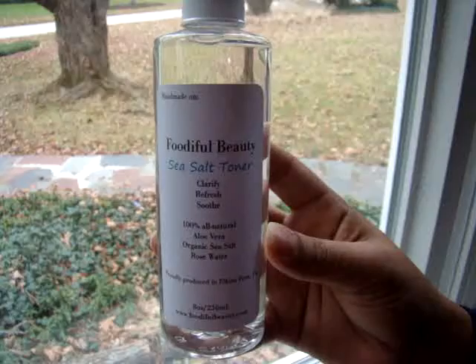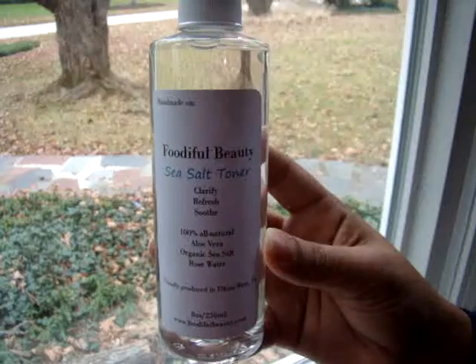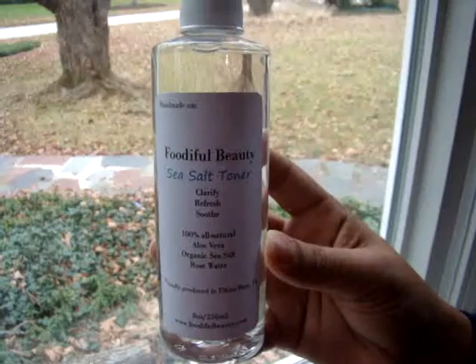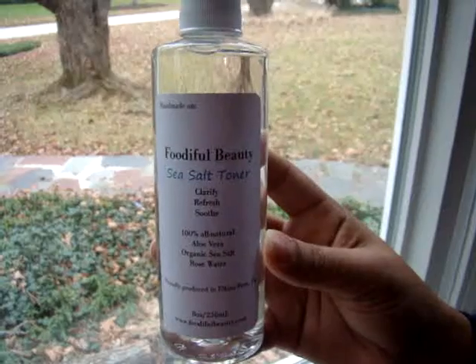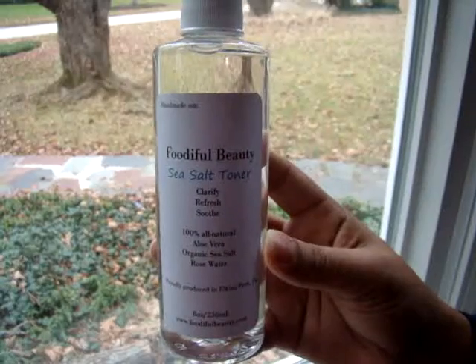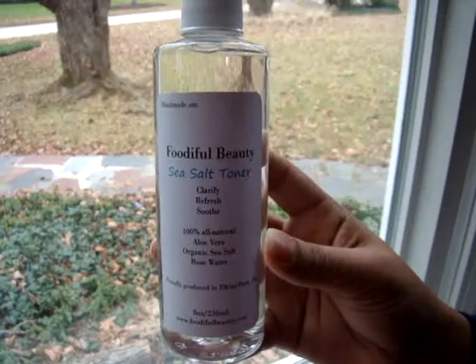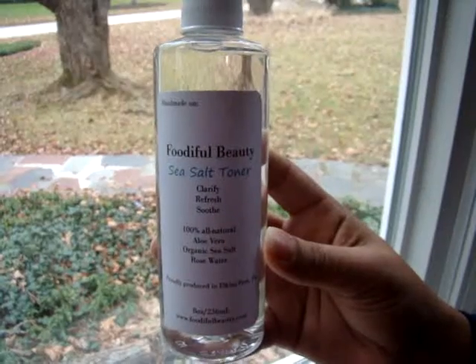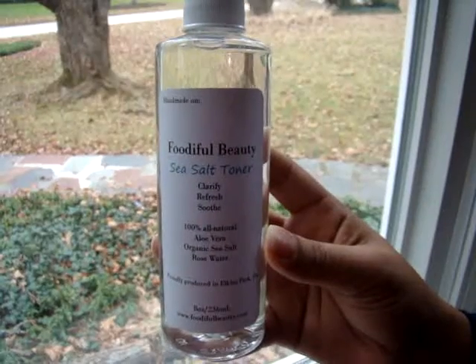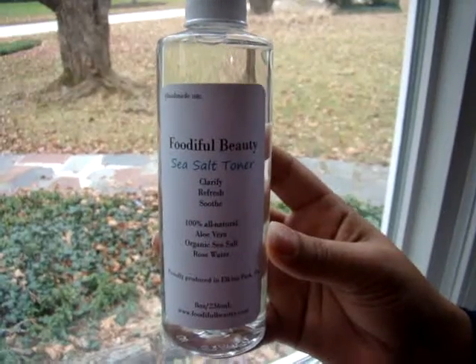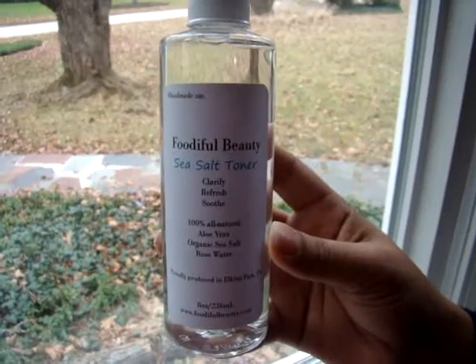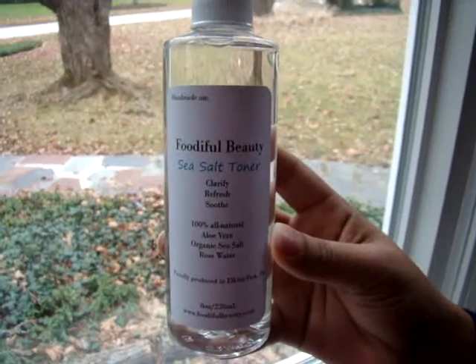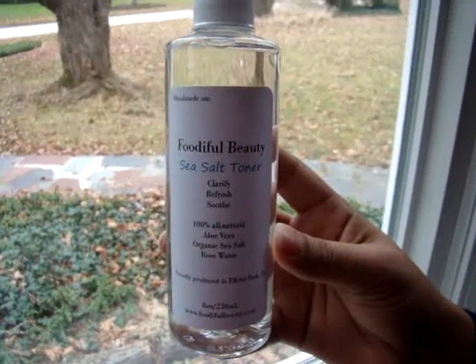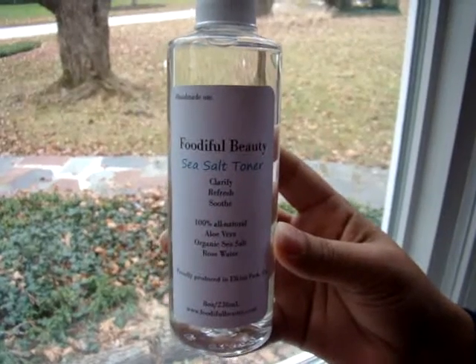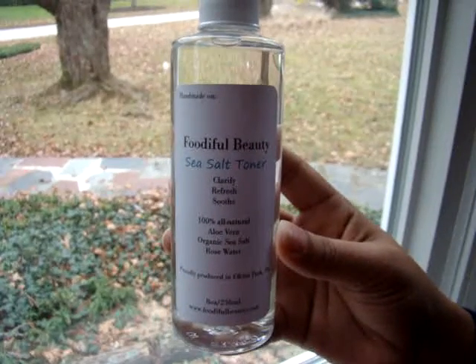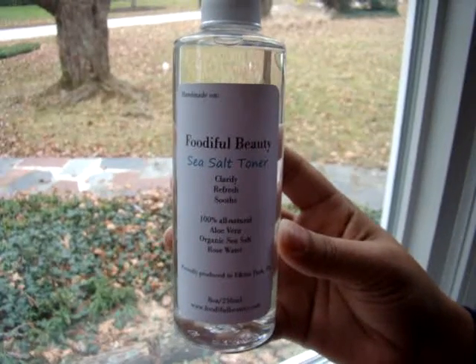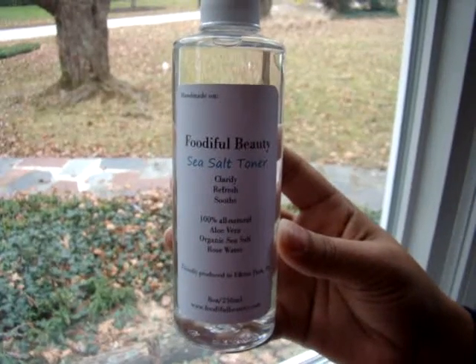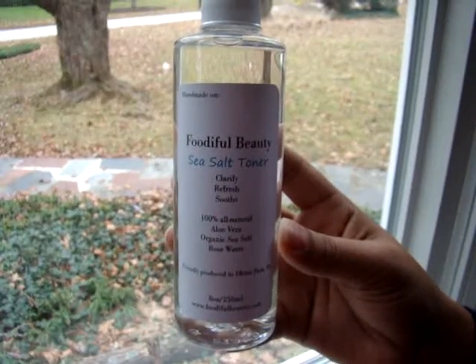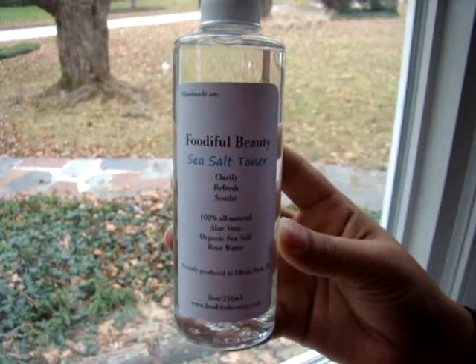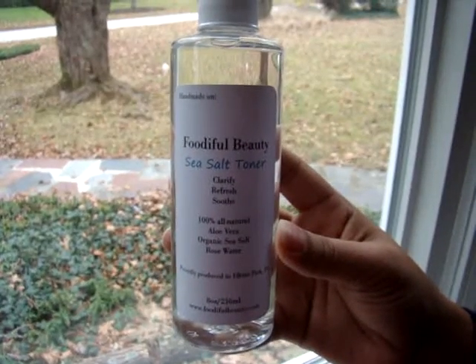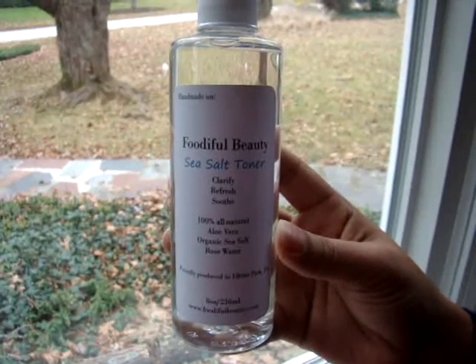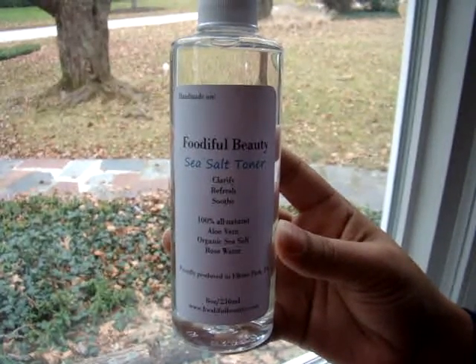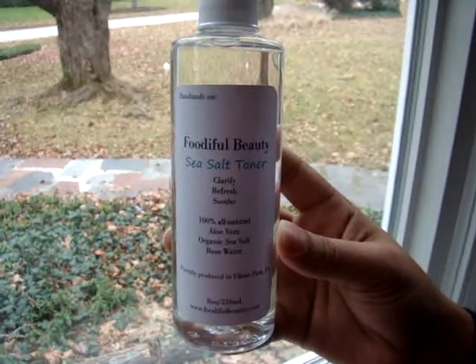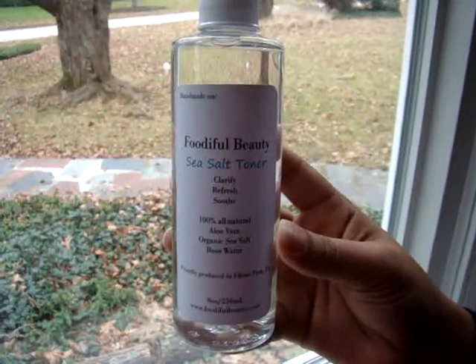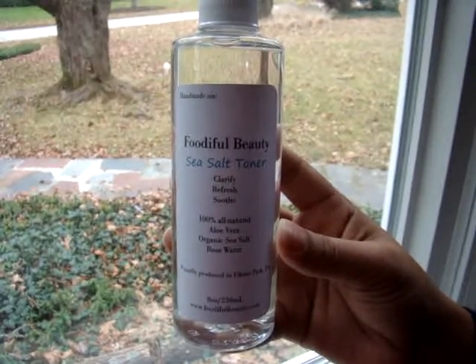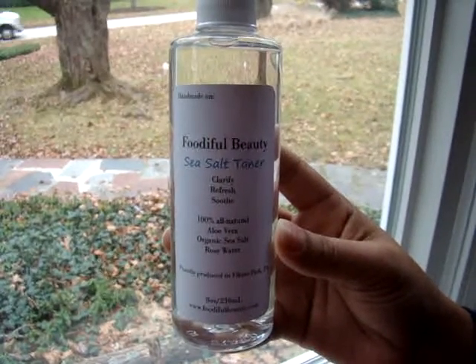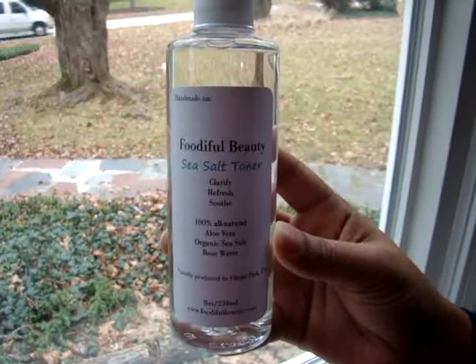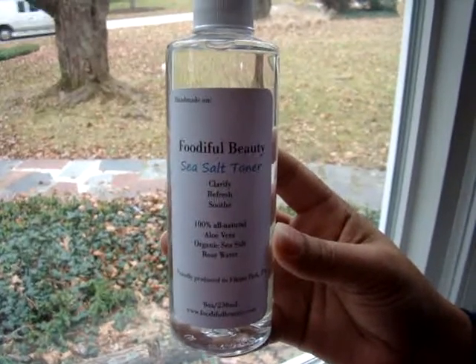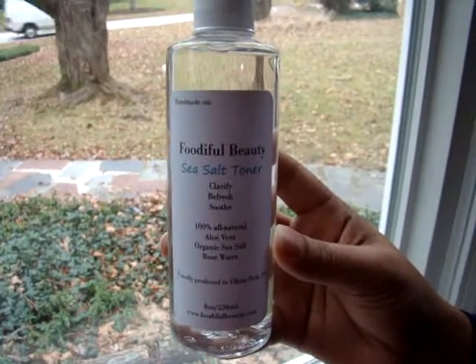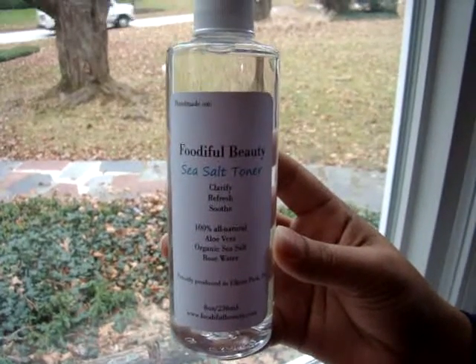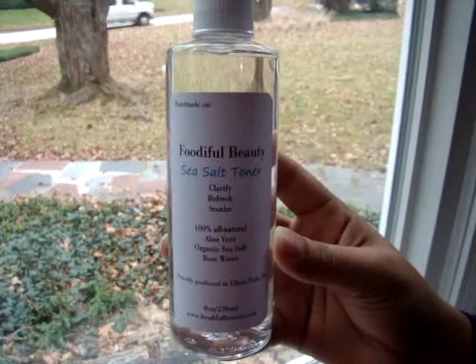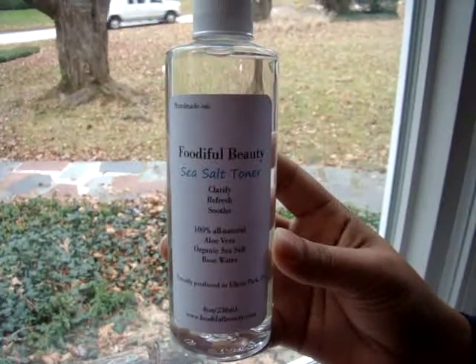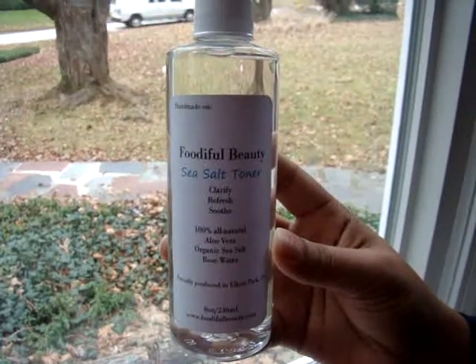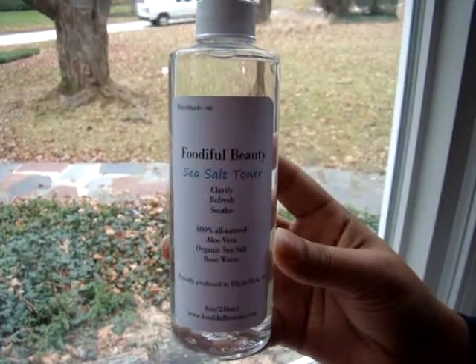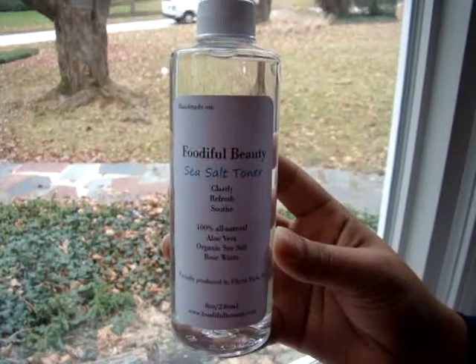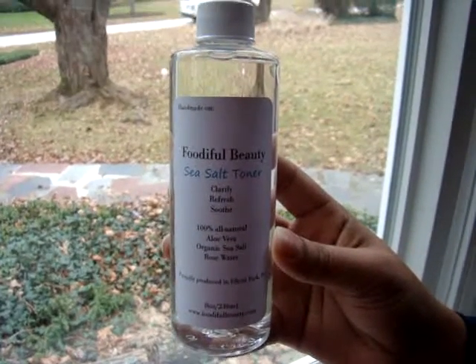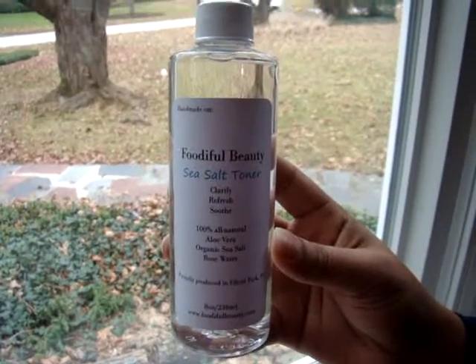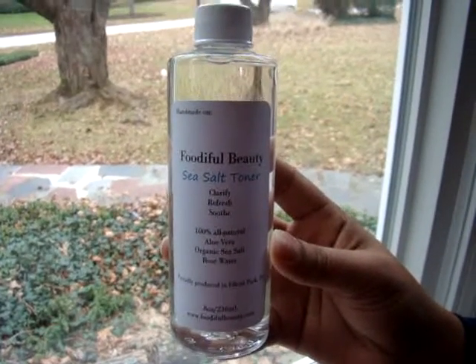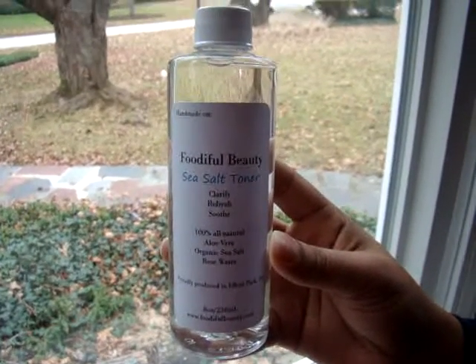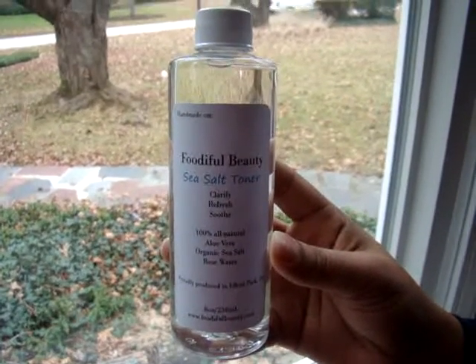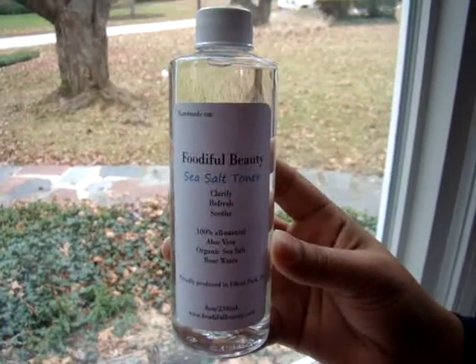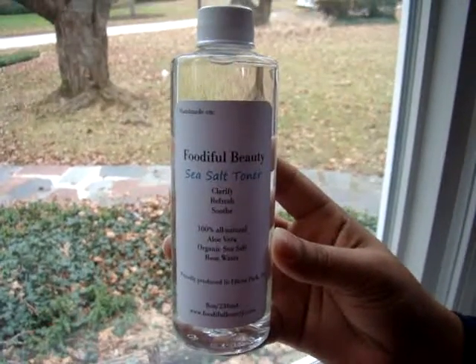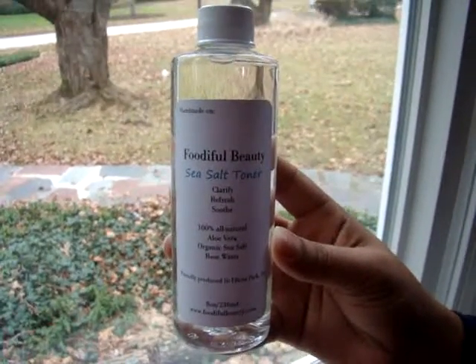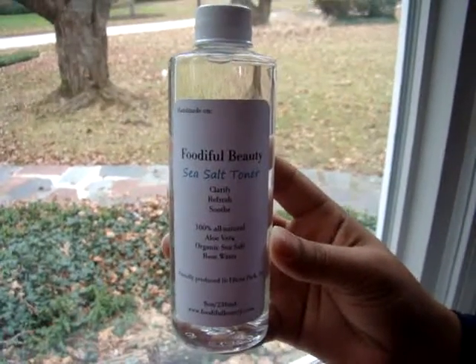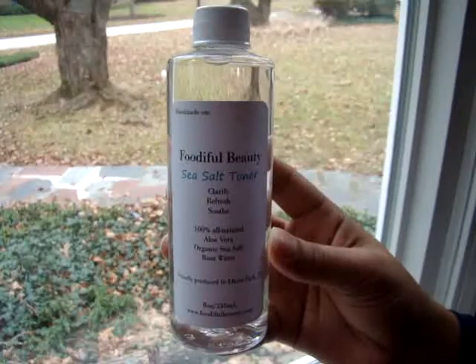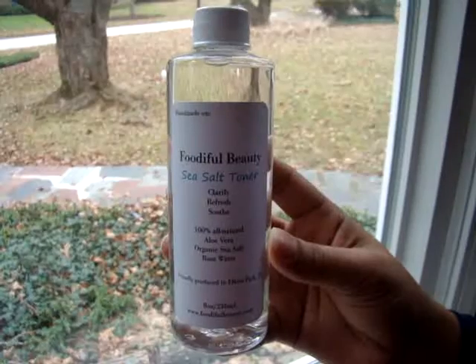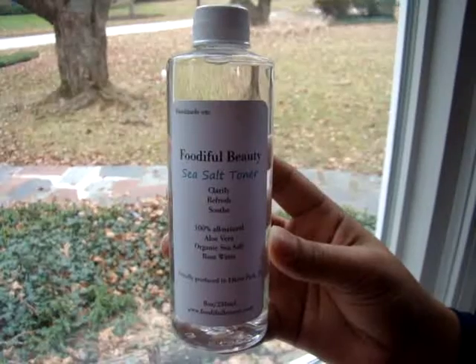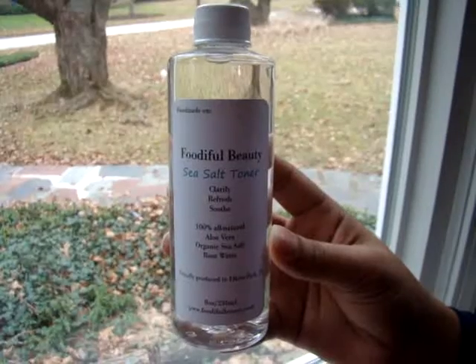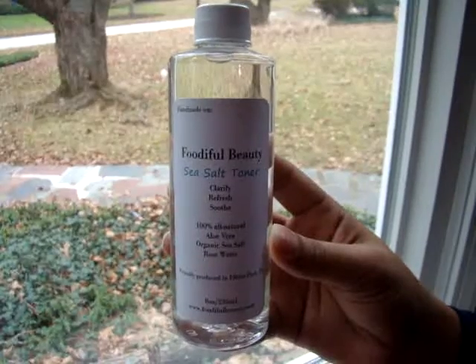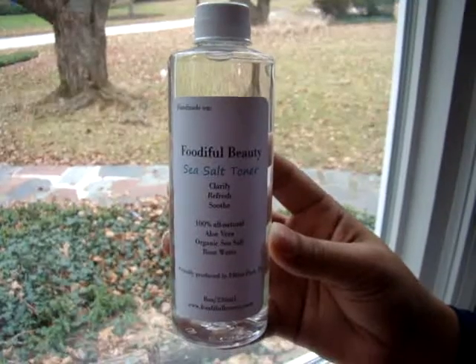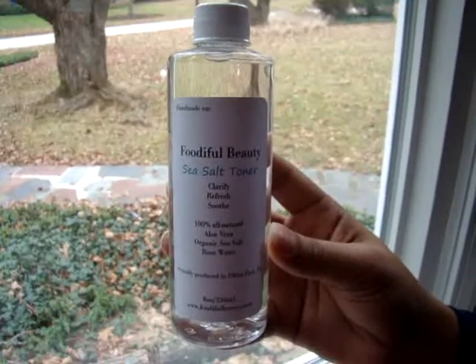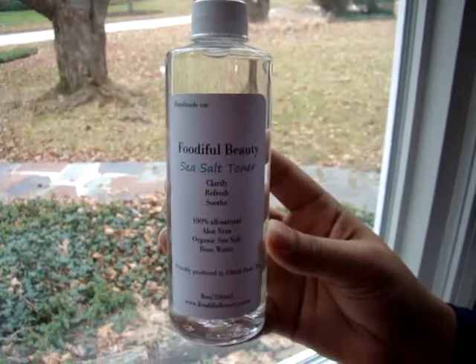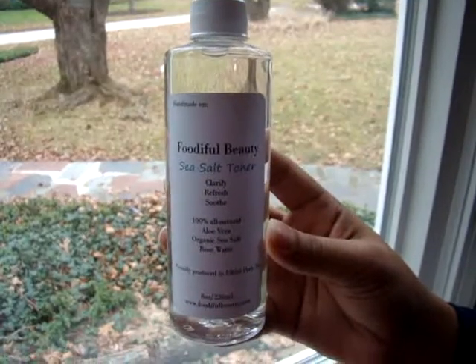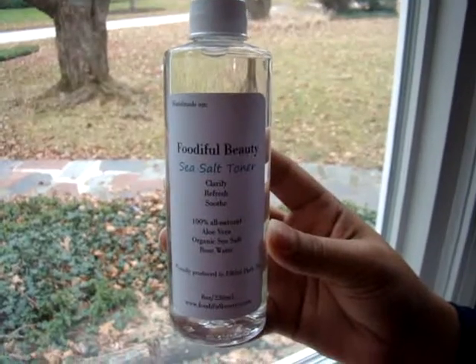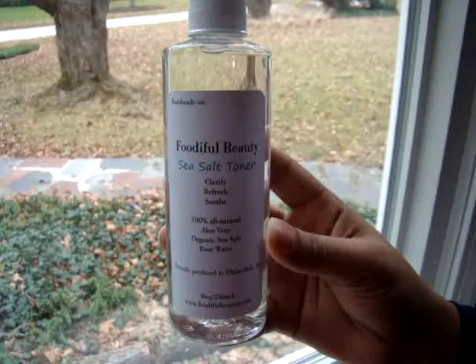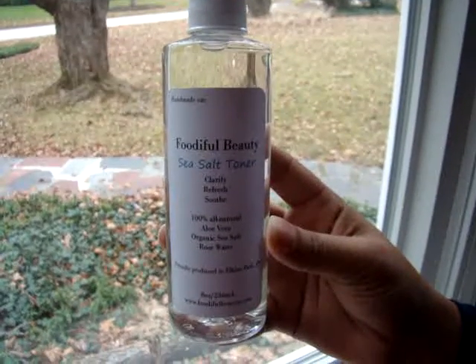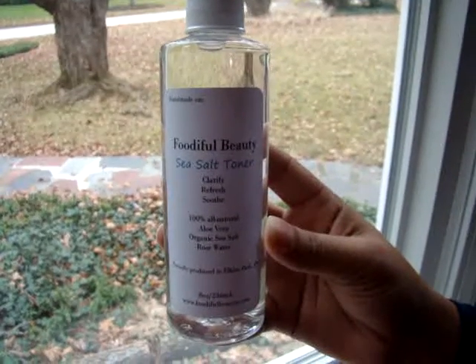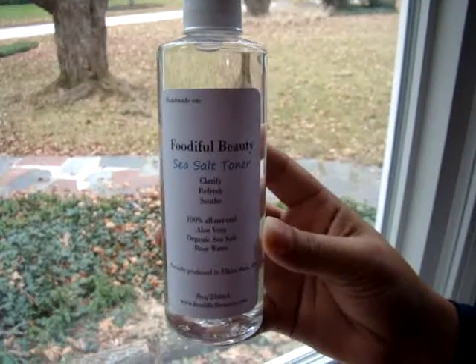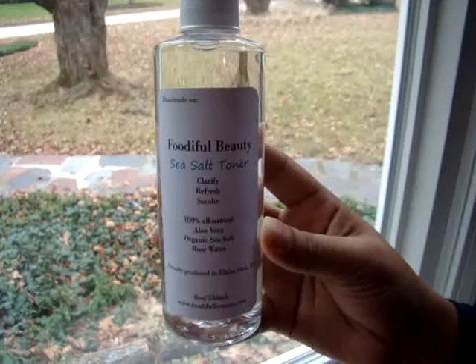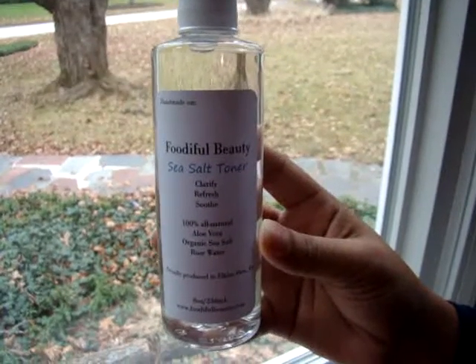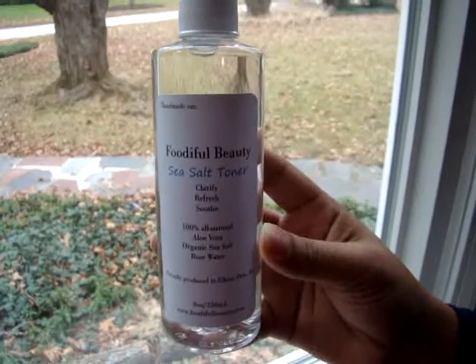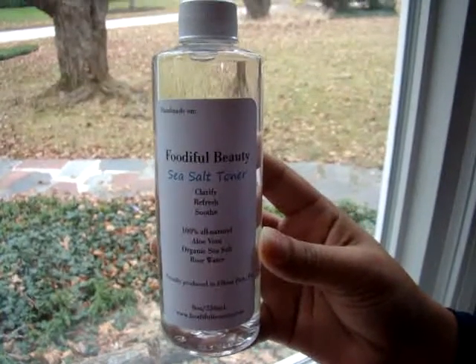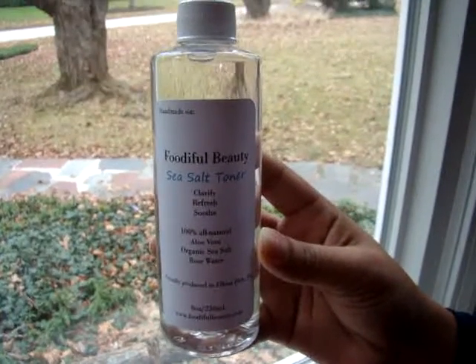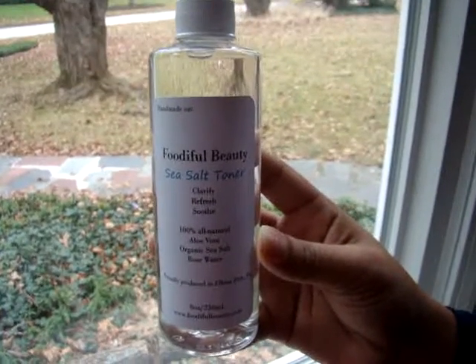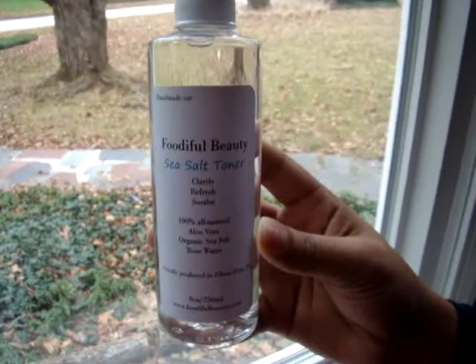Flutiful Beauty Sea Salt Toner, made with 100% all-natural aloe vera, organic sea salt, rose water, and pure filtered water.